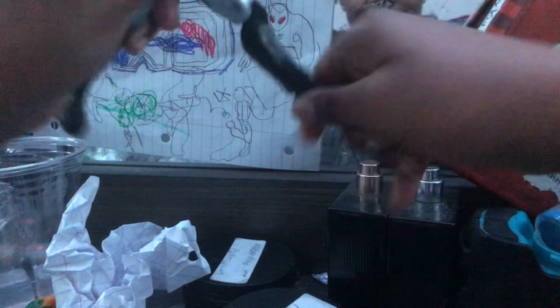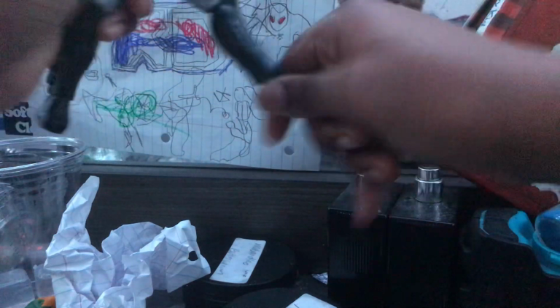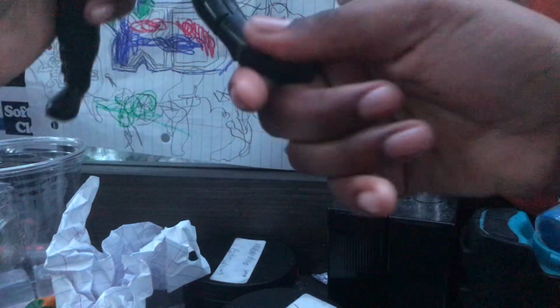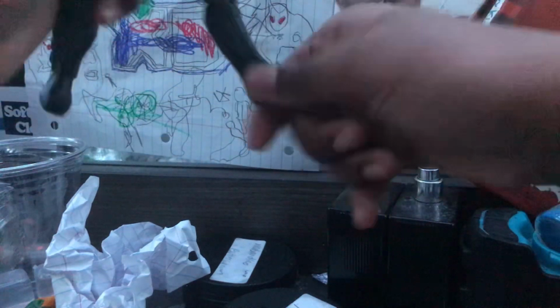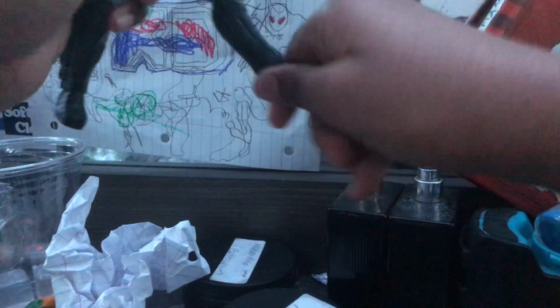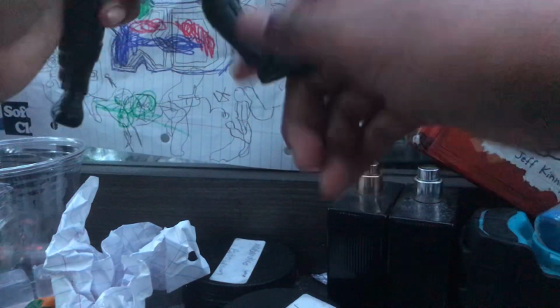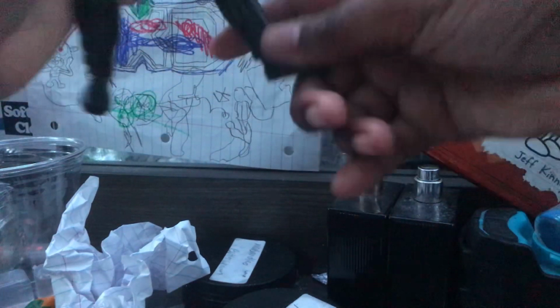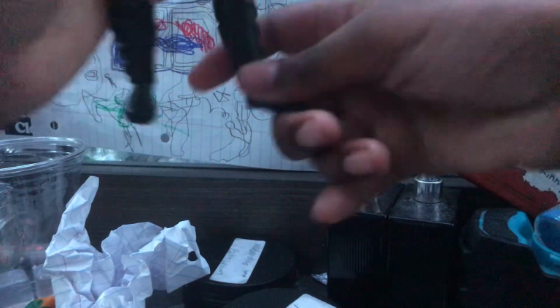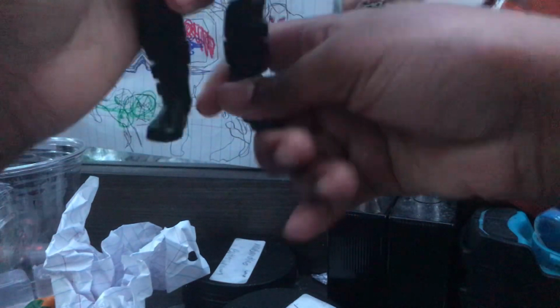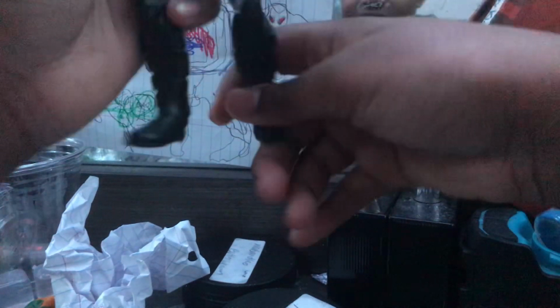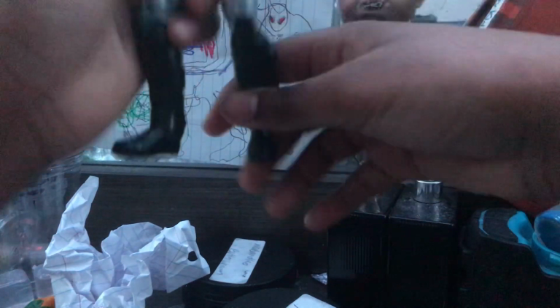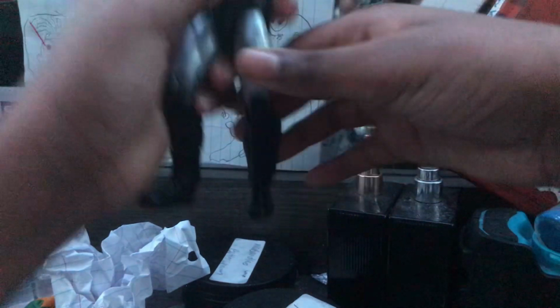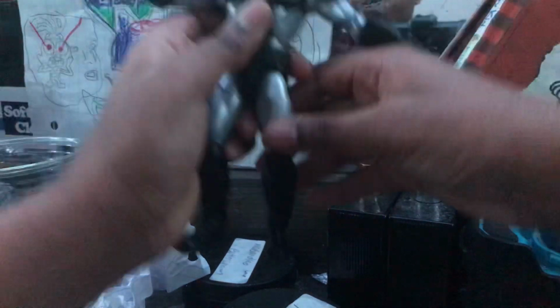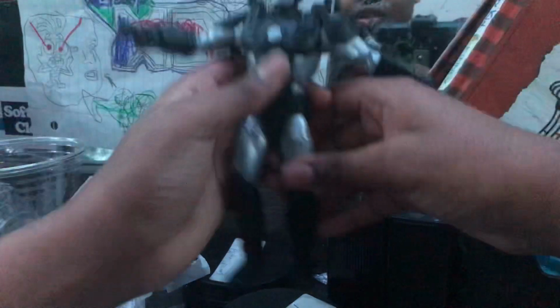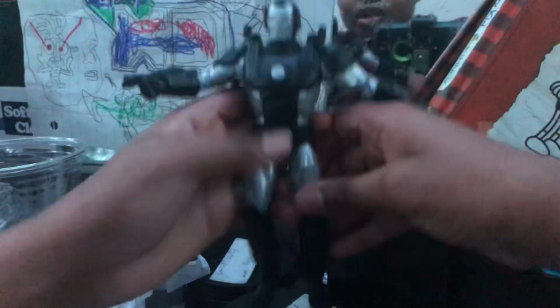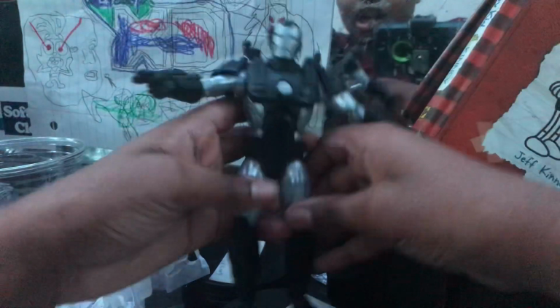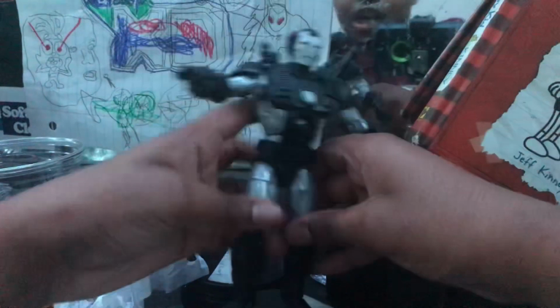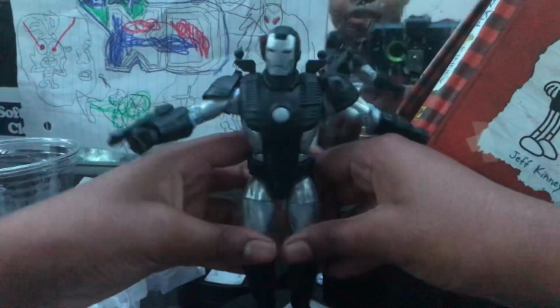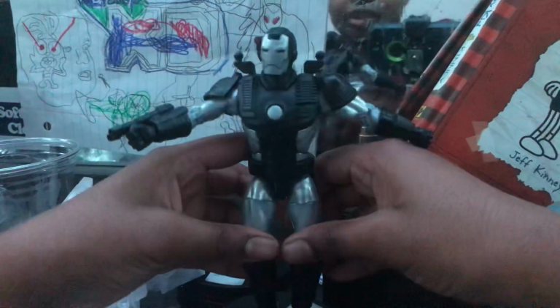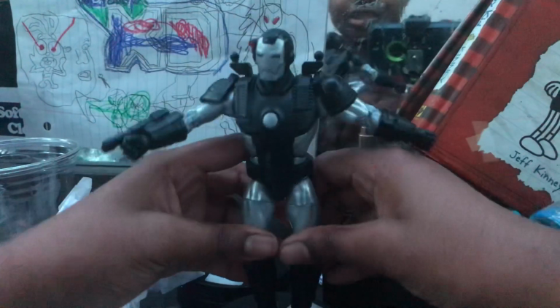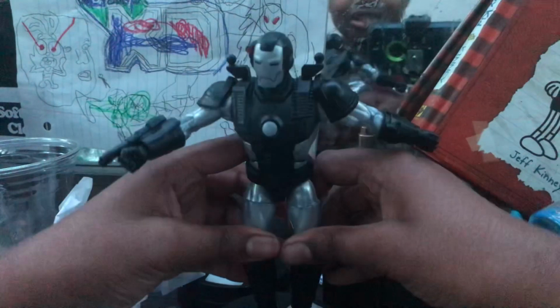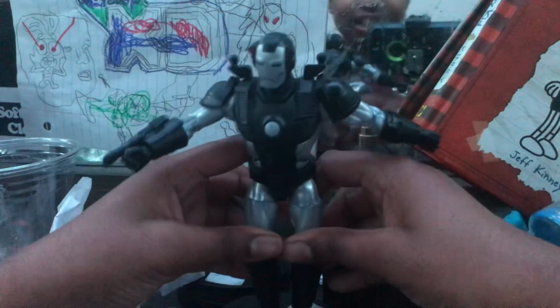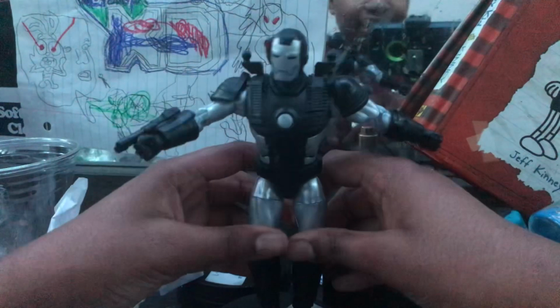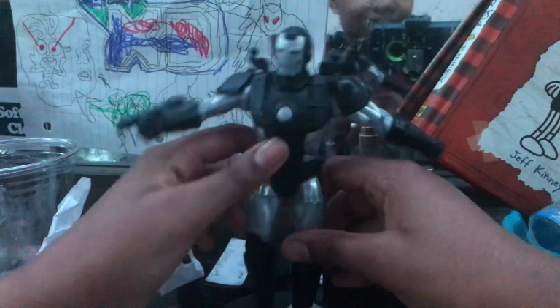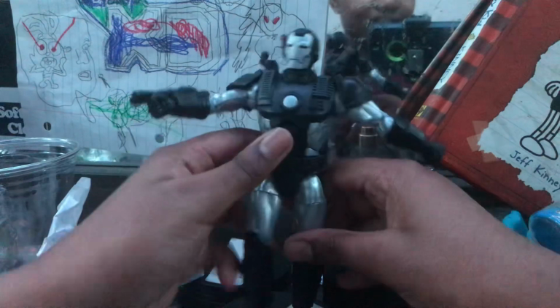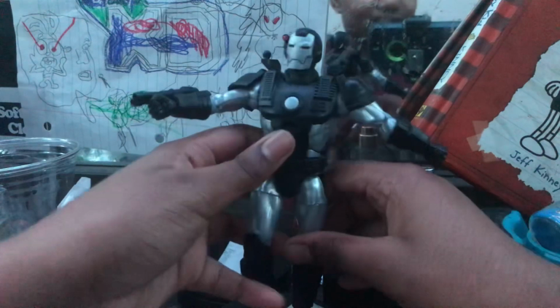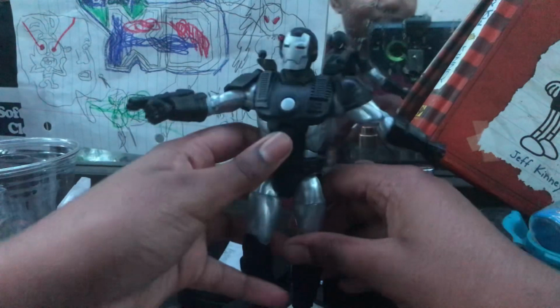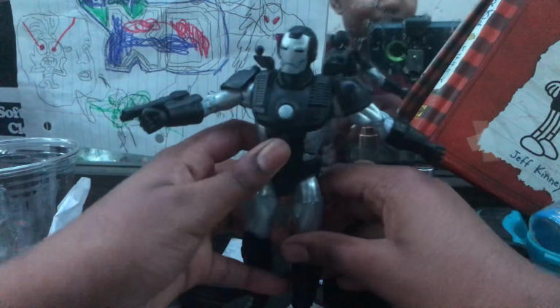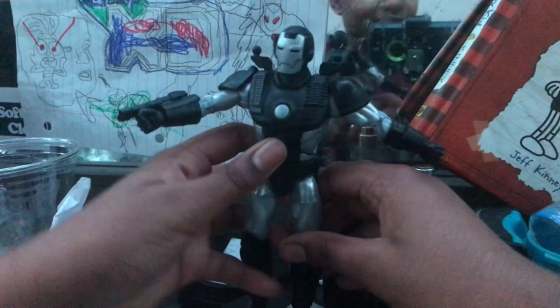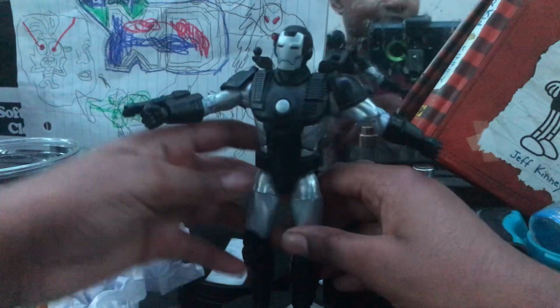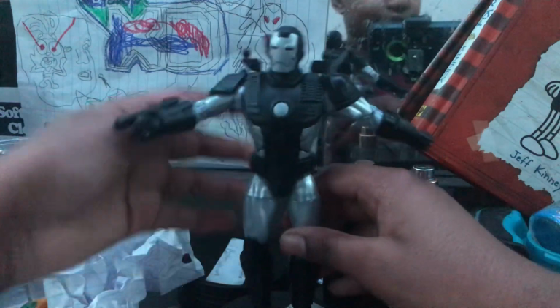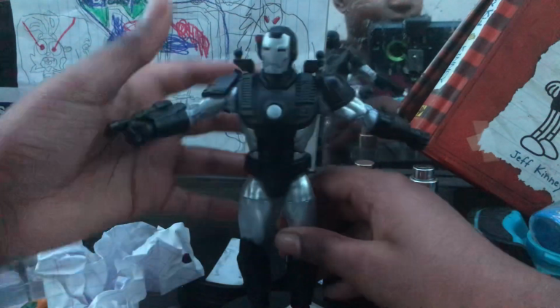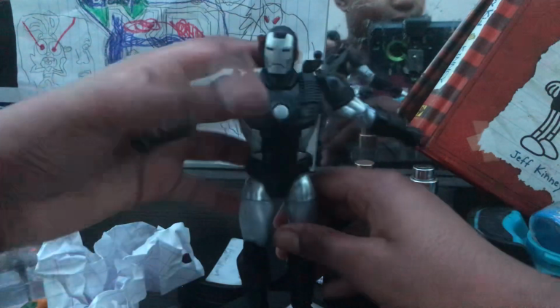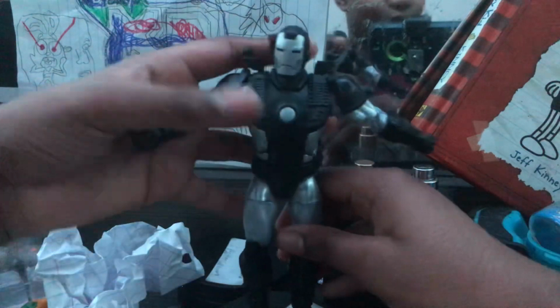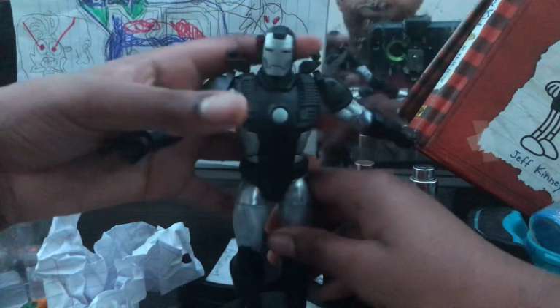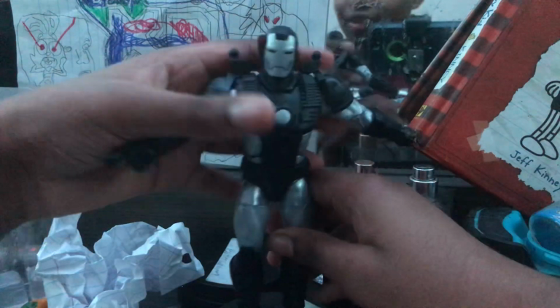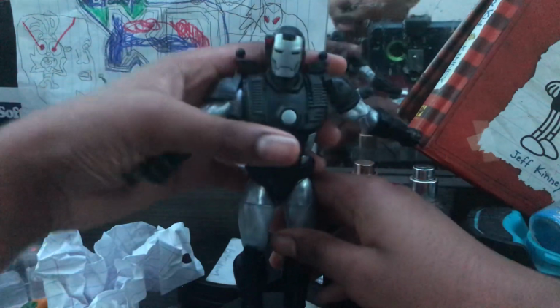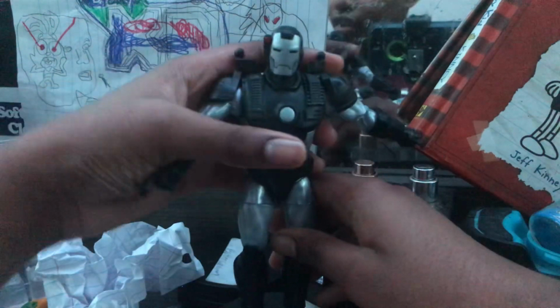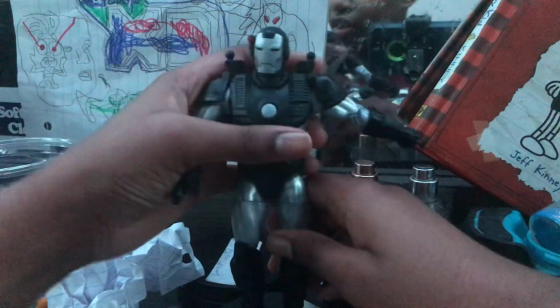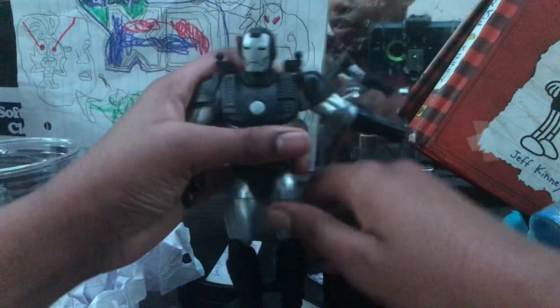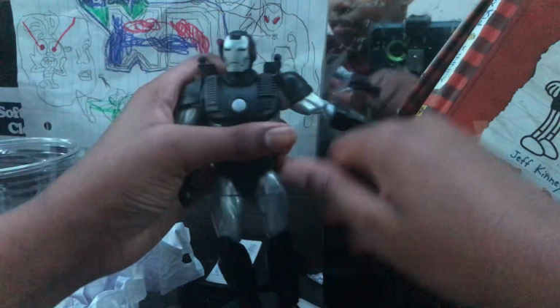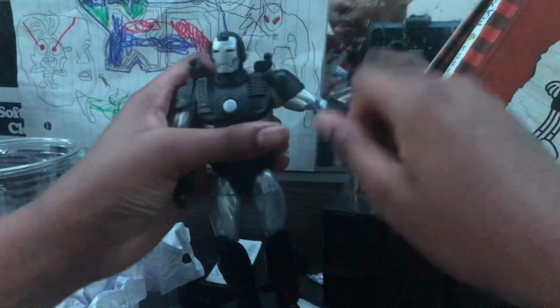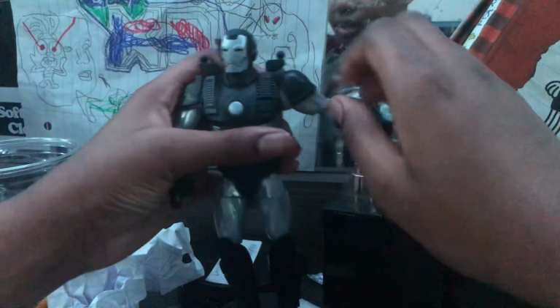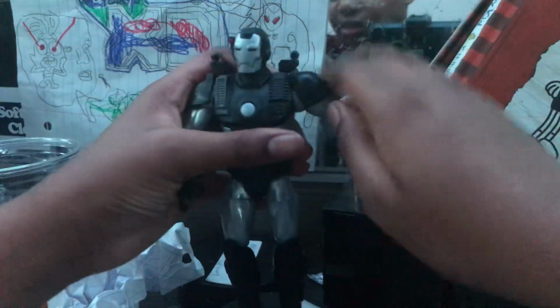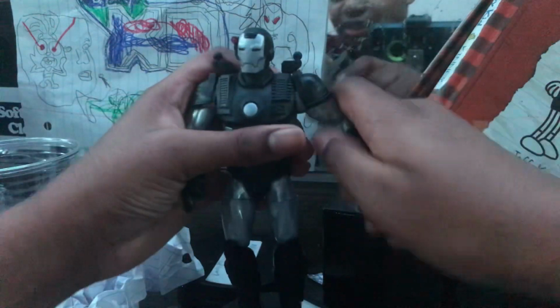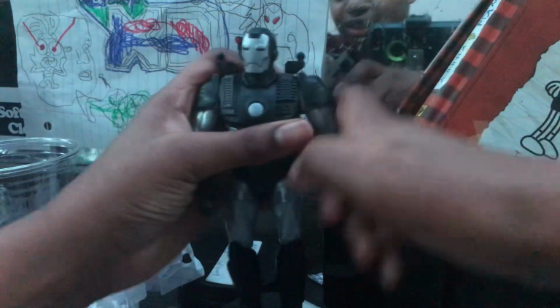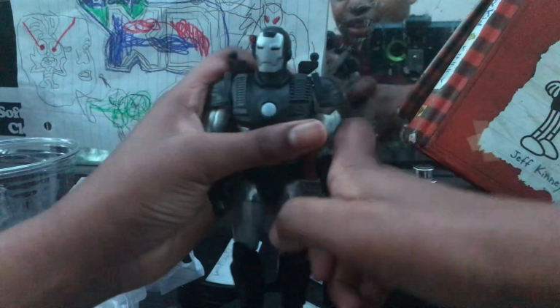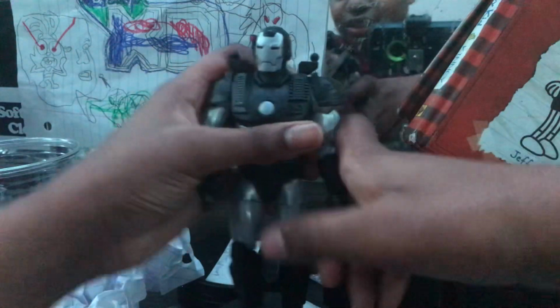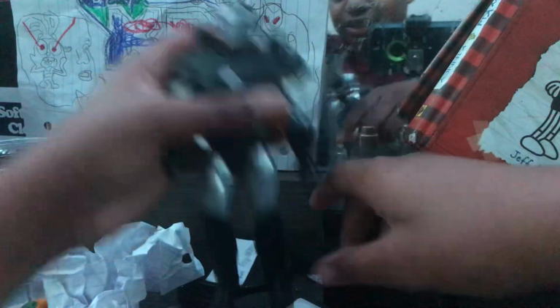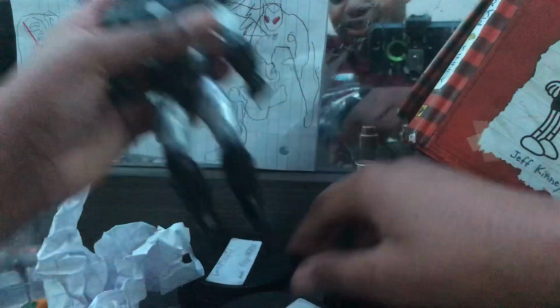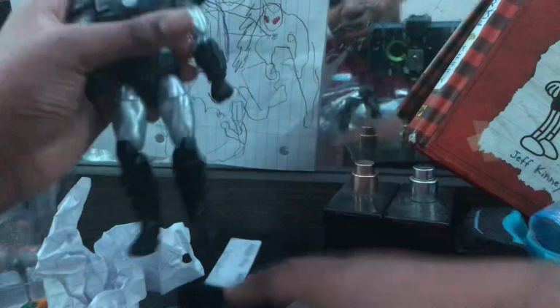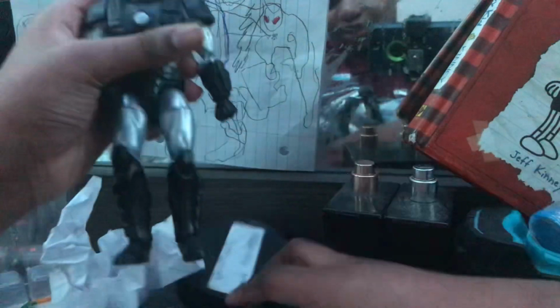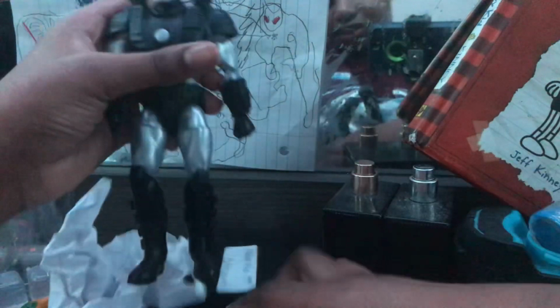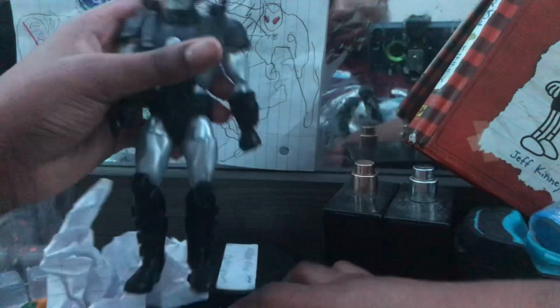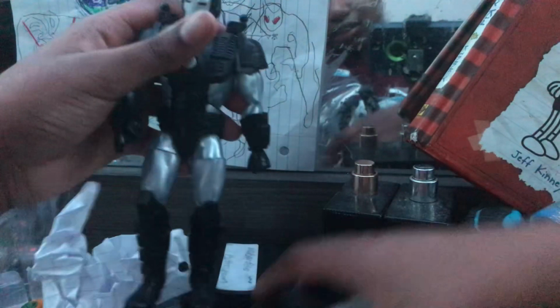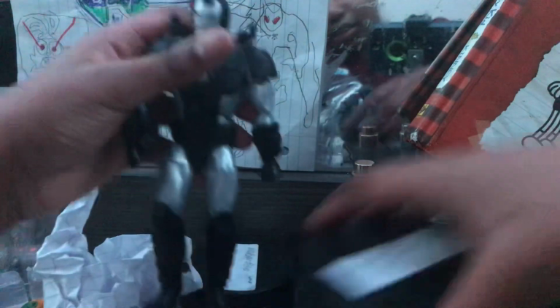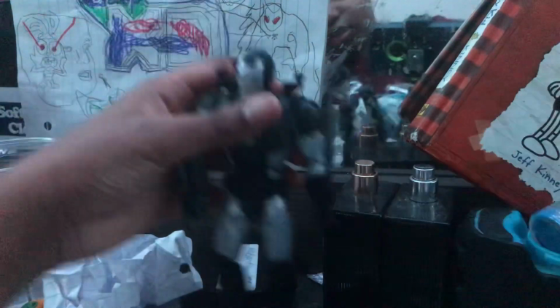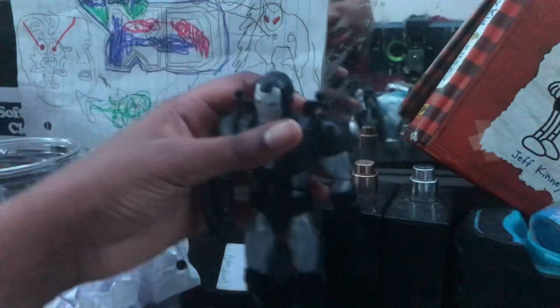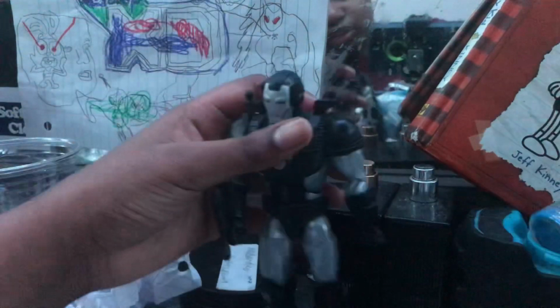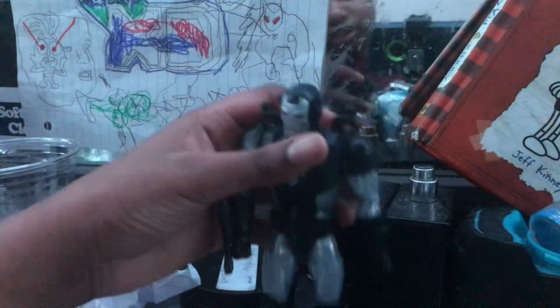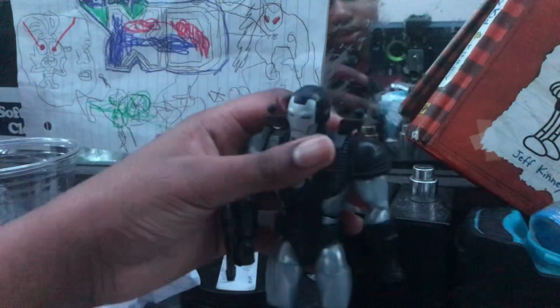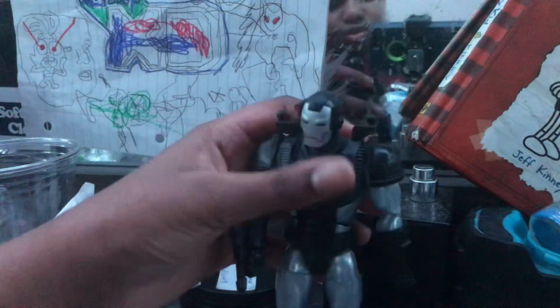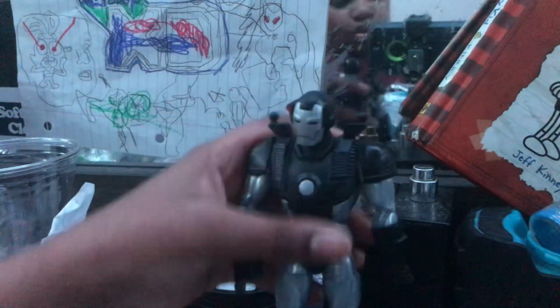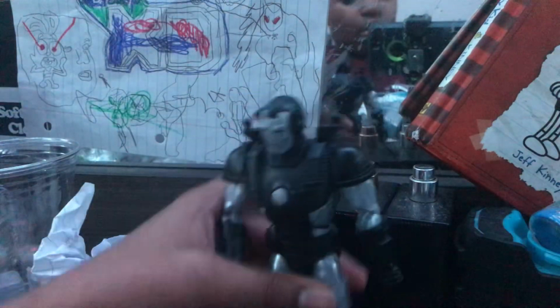I don't understand this one, because he is six inches tall.